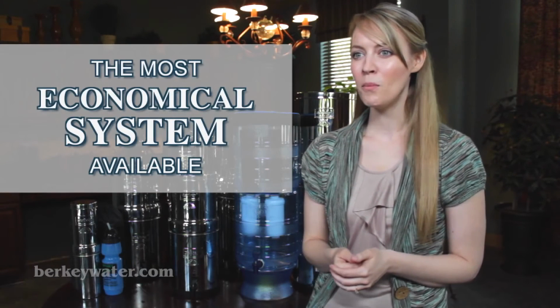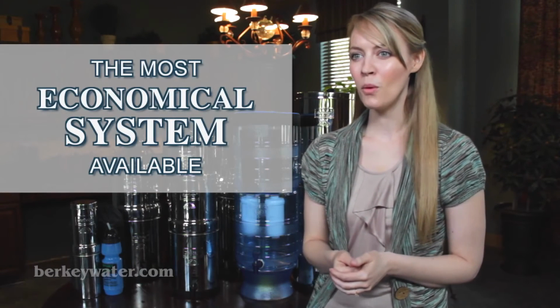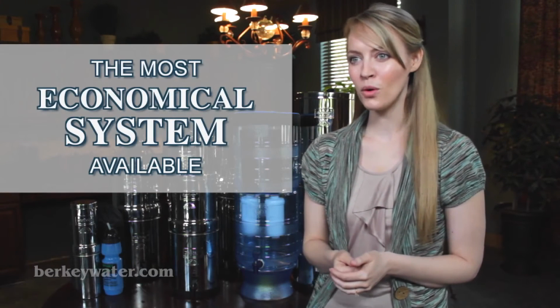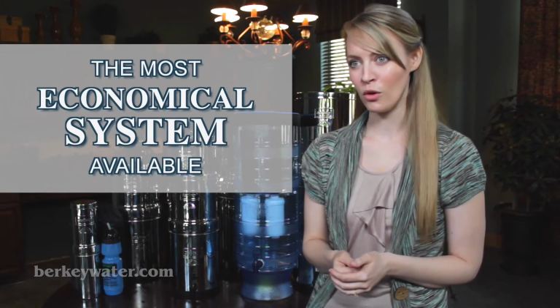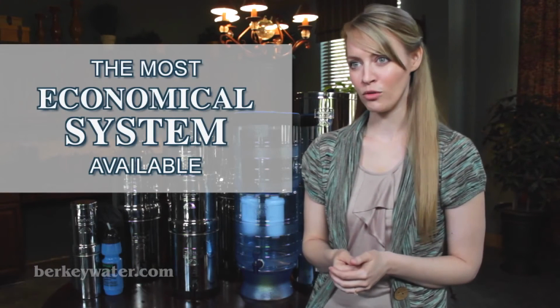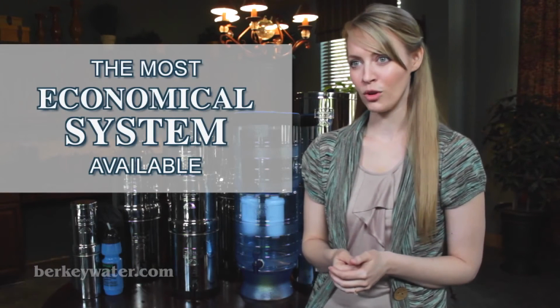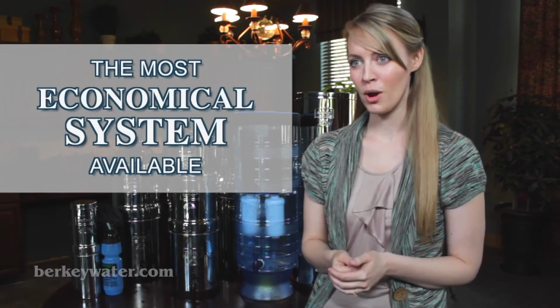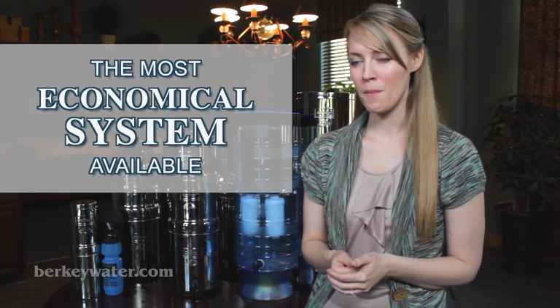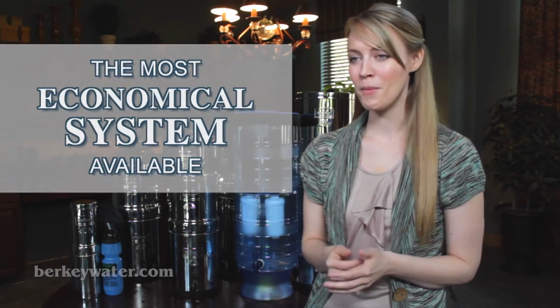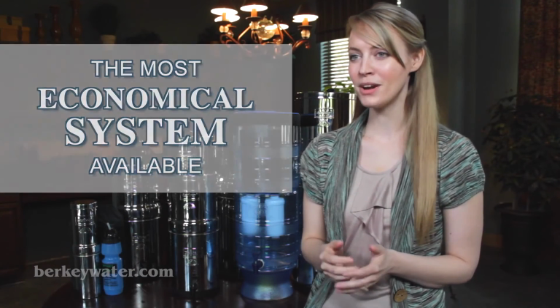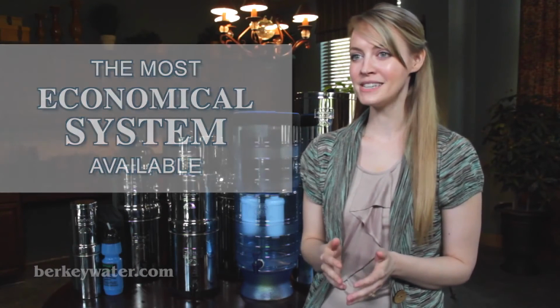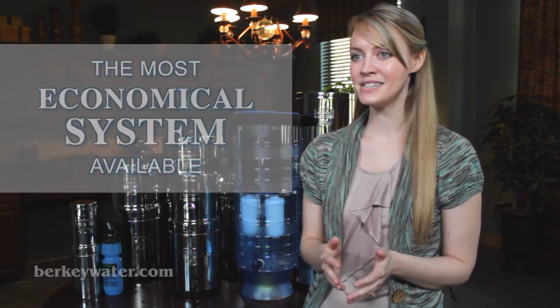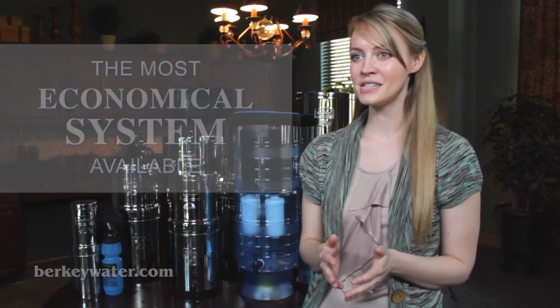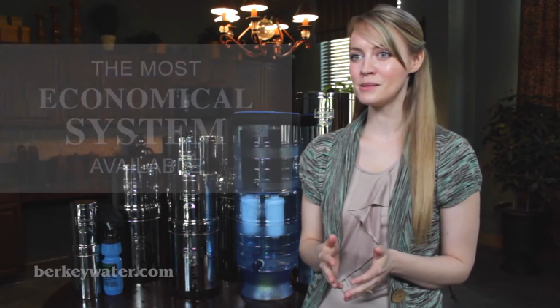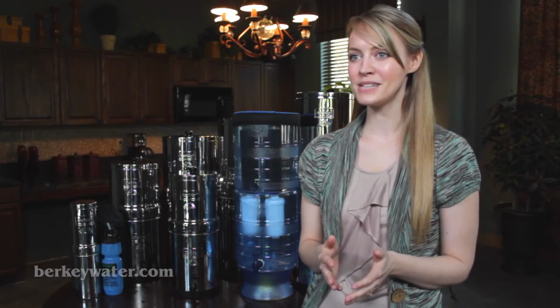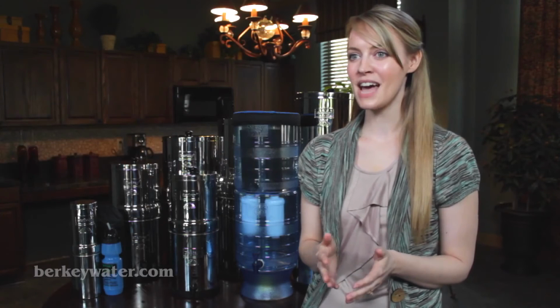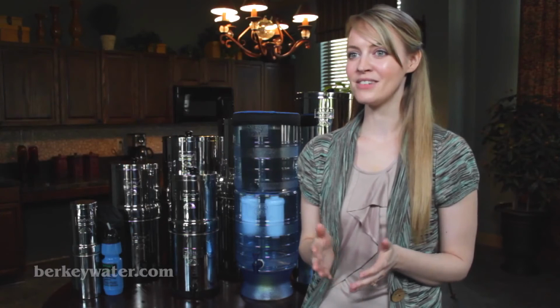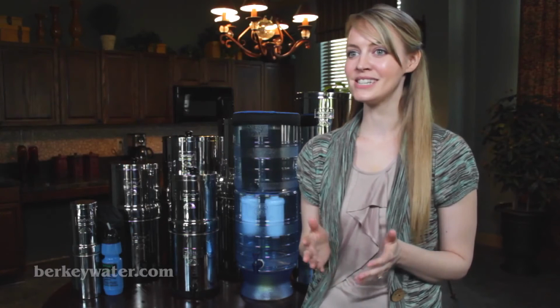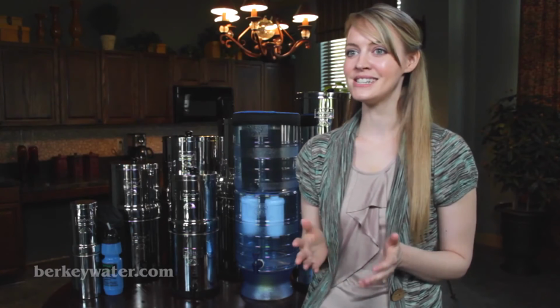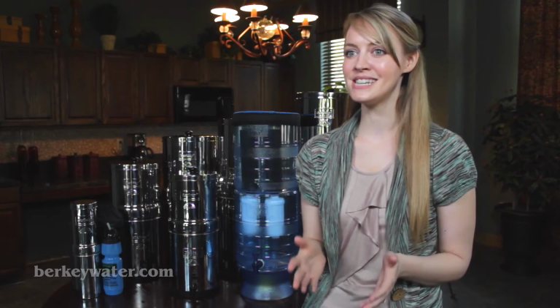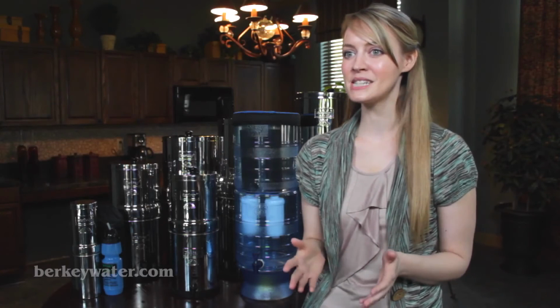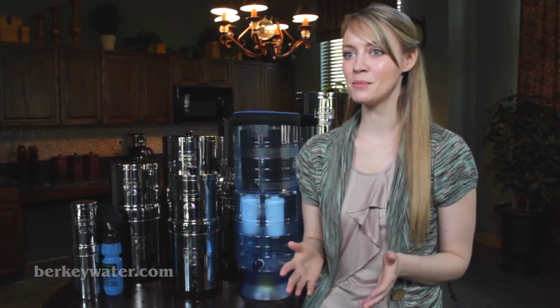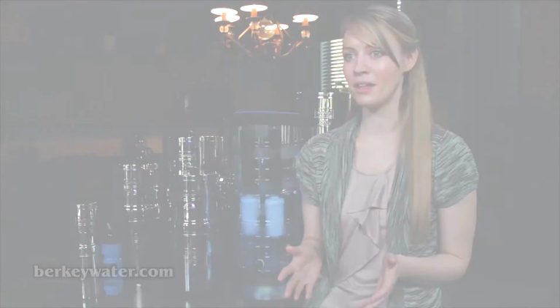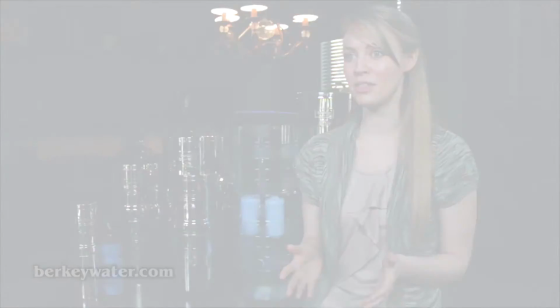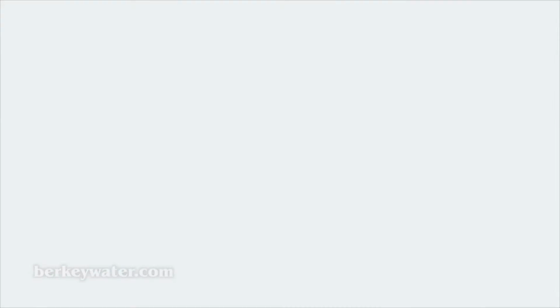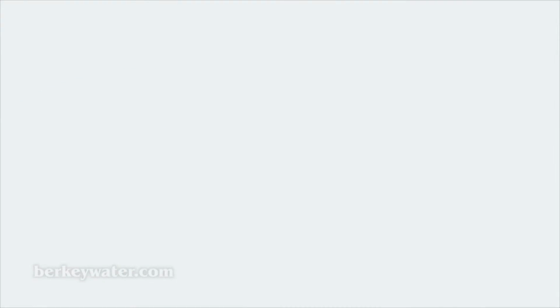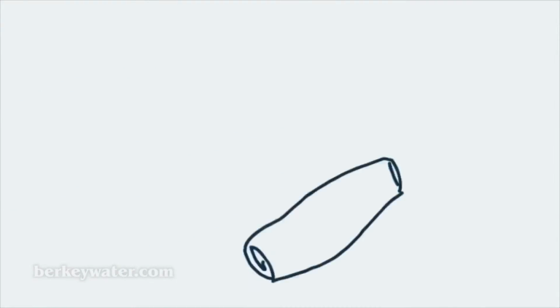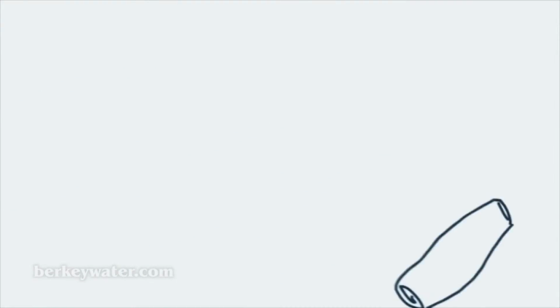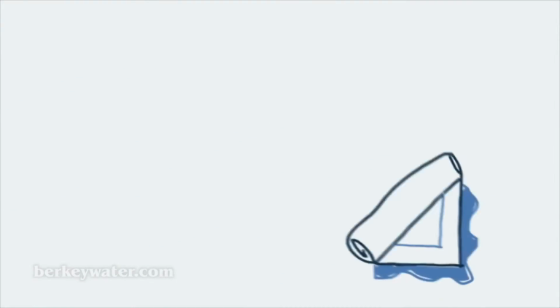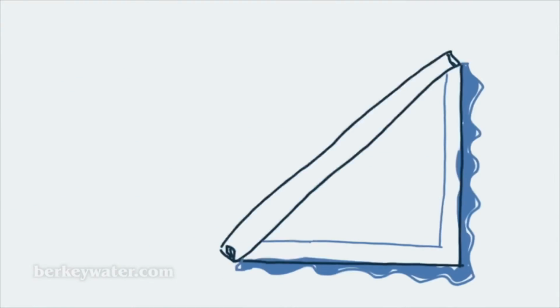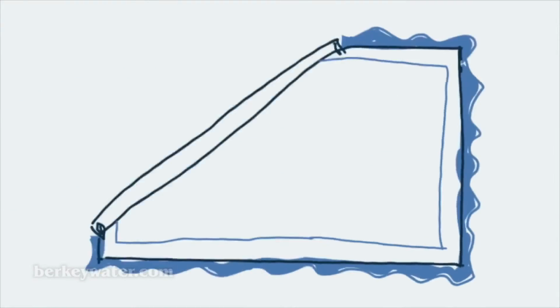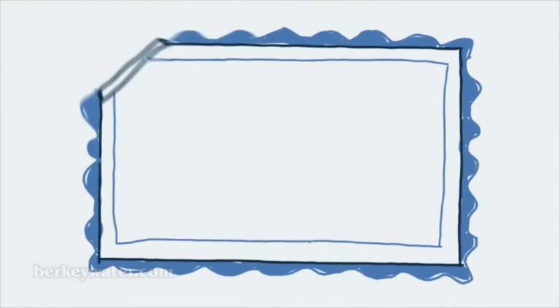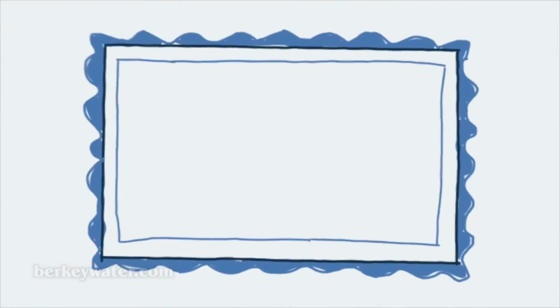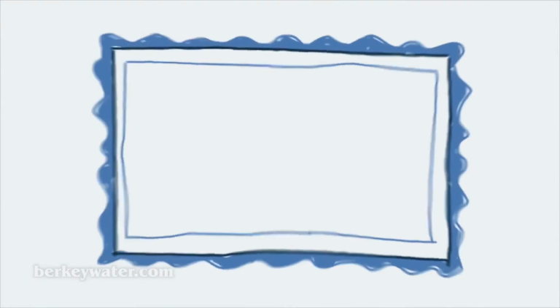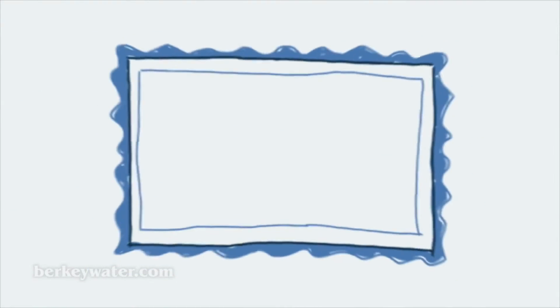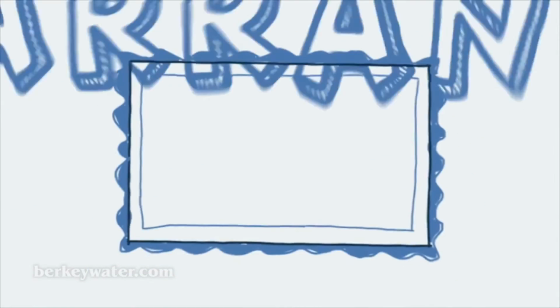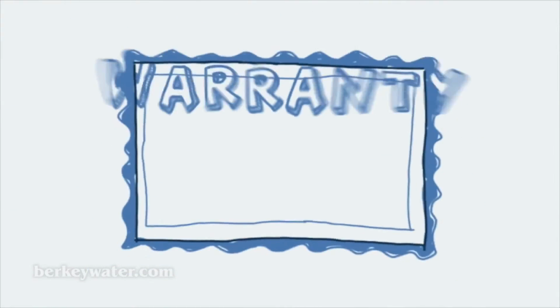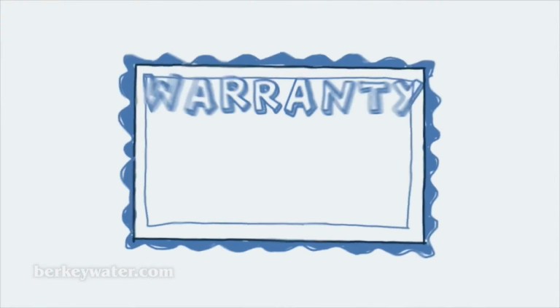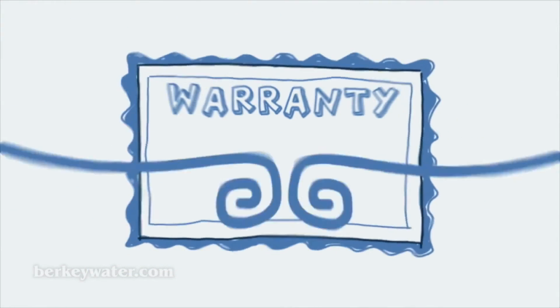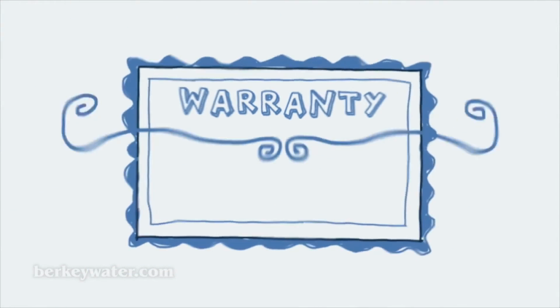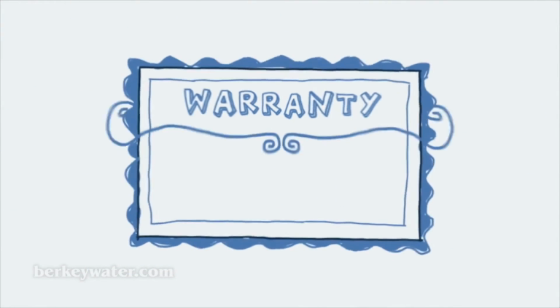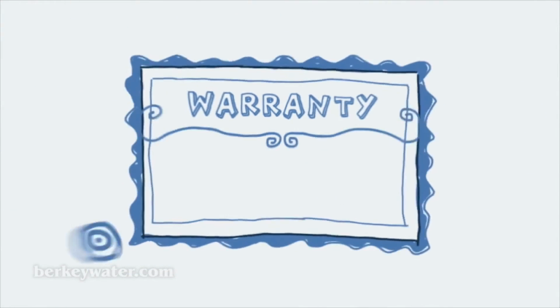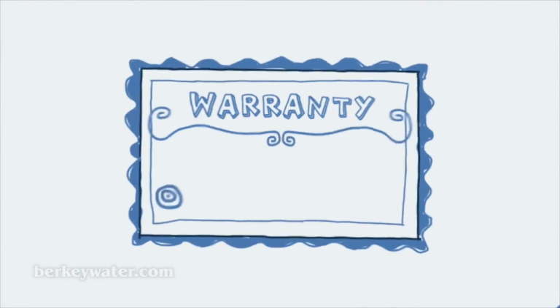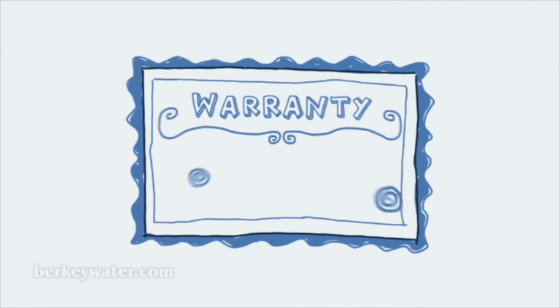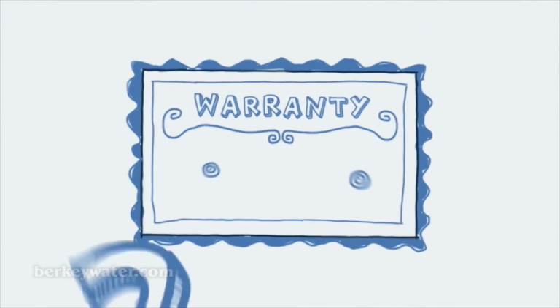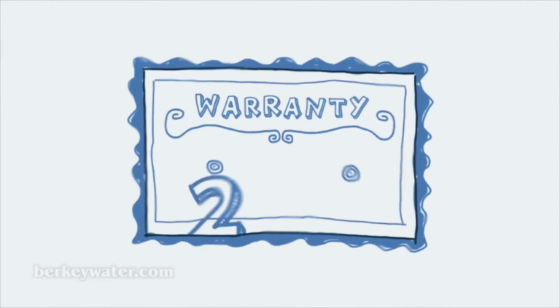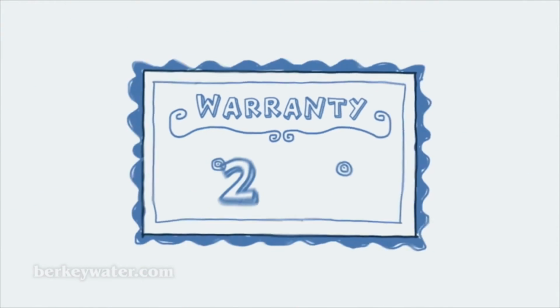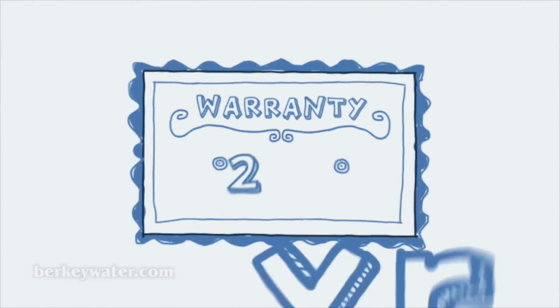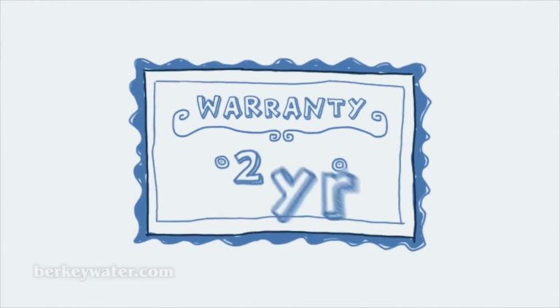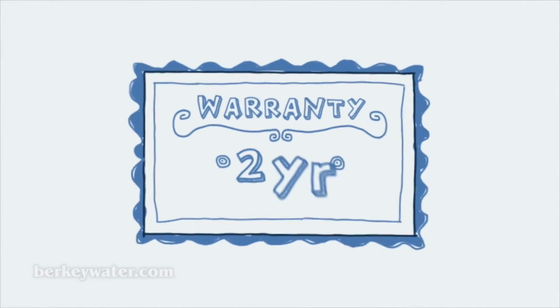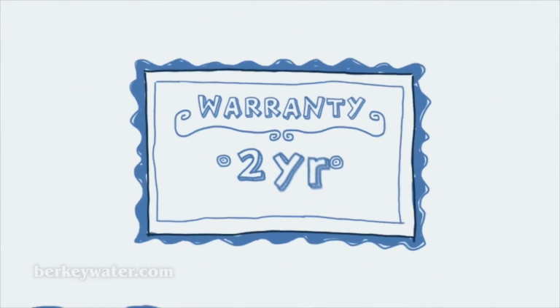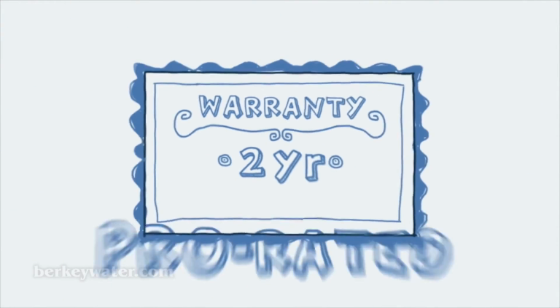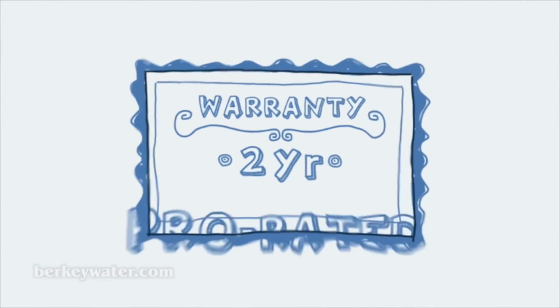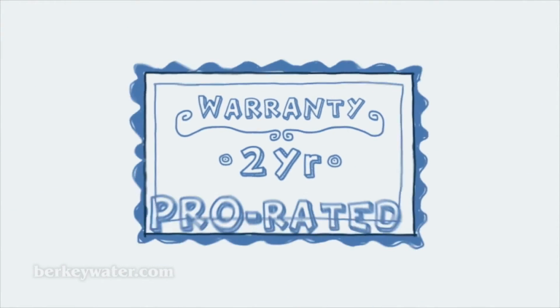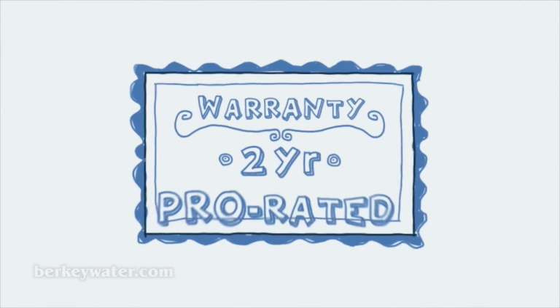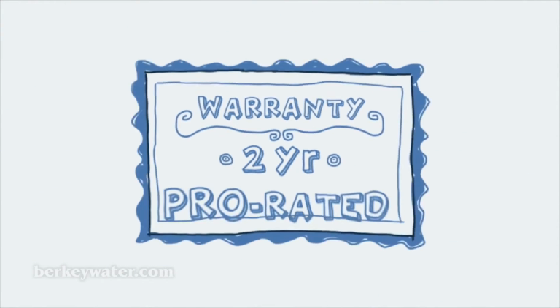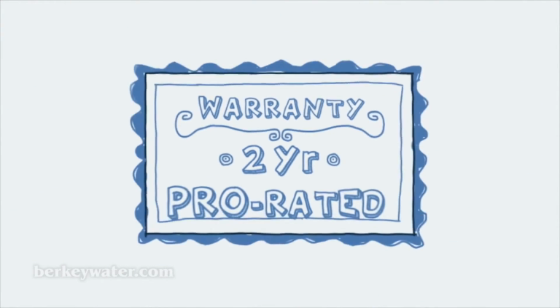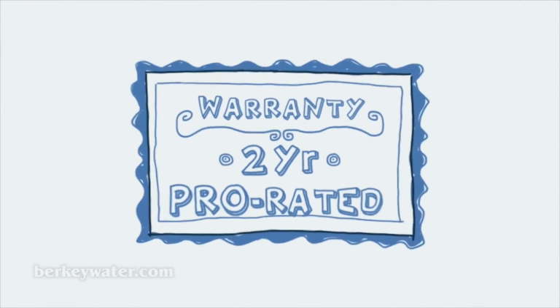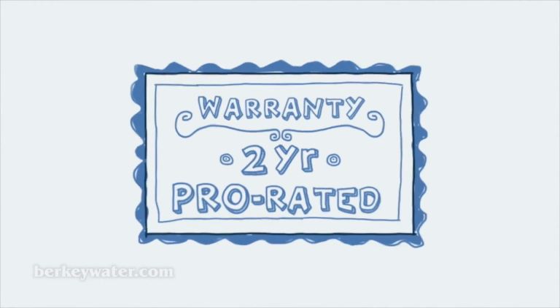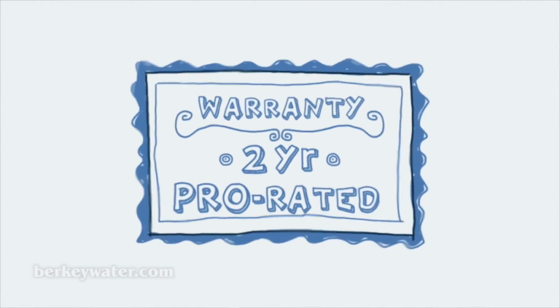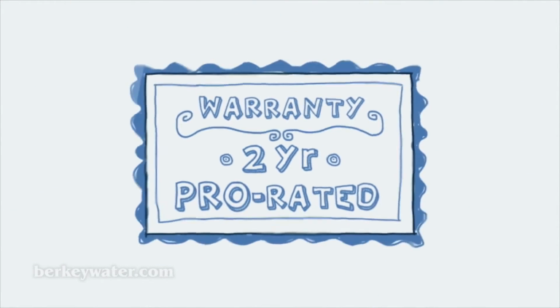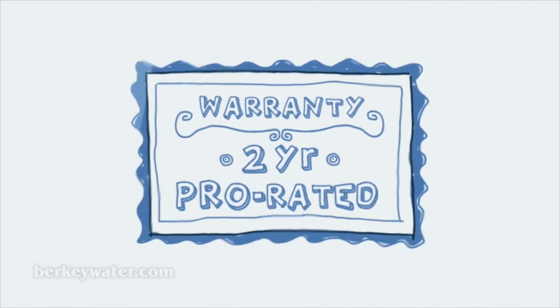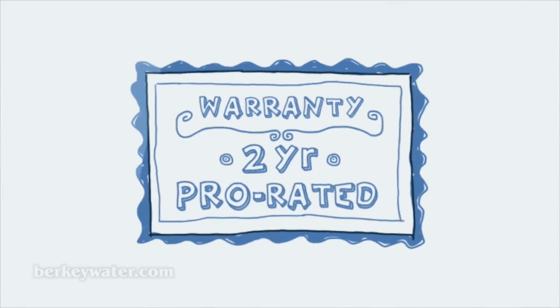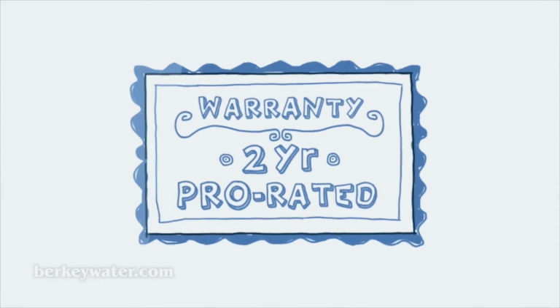Moreover, Berkey systems have a 6-month manufacturer's warranty, and the elements have a 2-year prorated warranty.